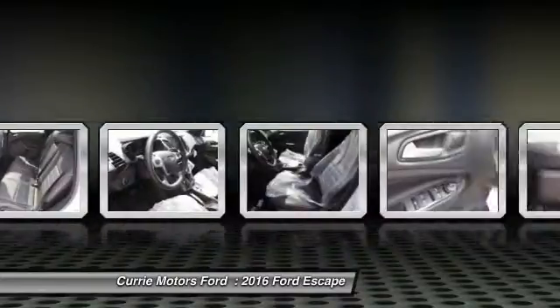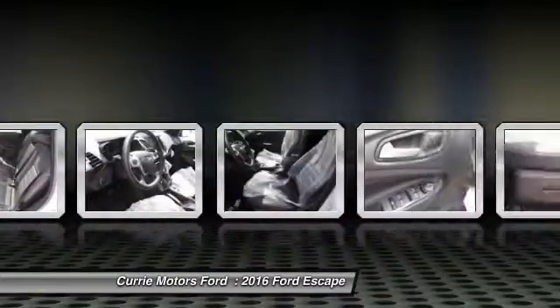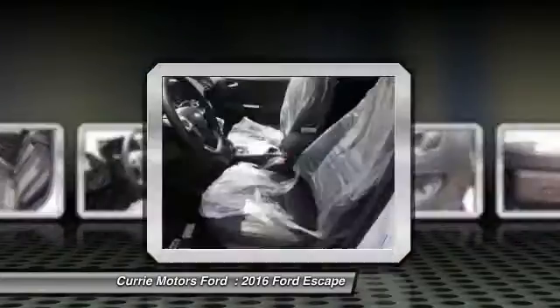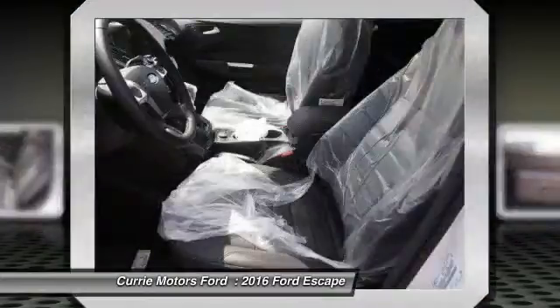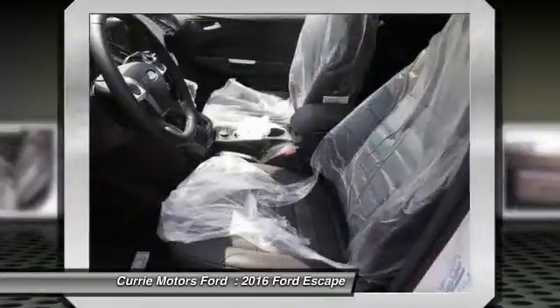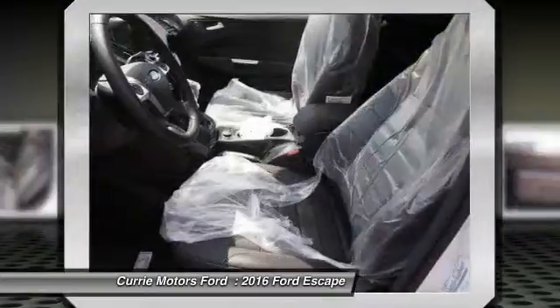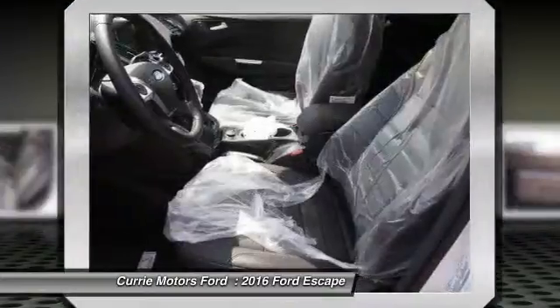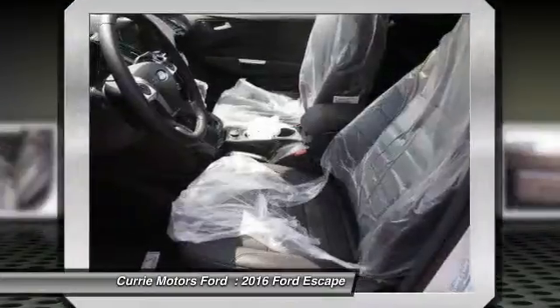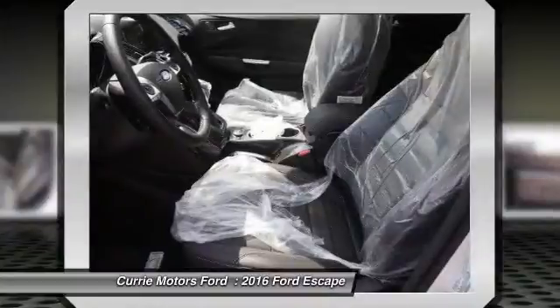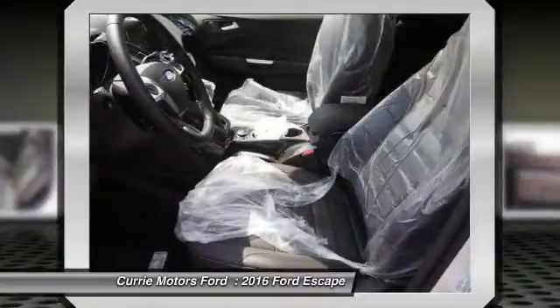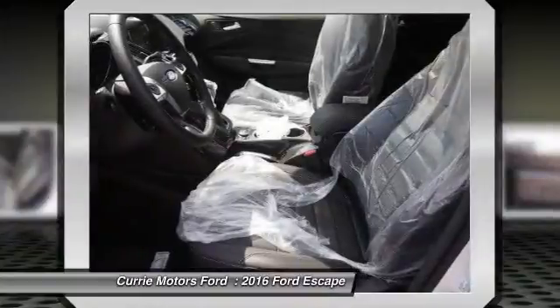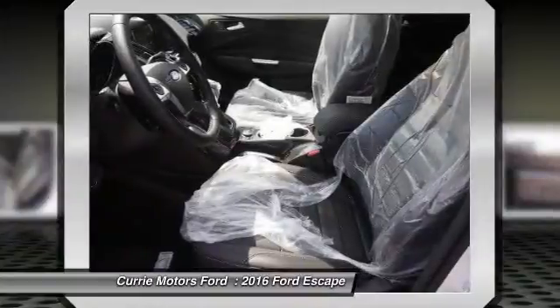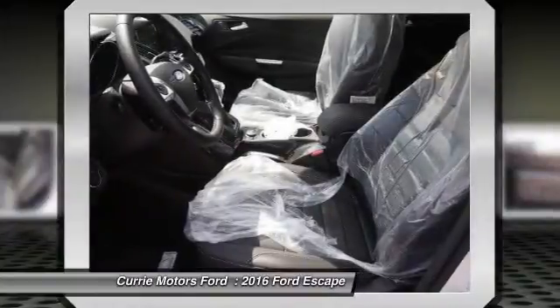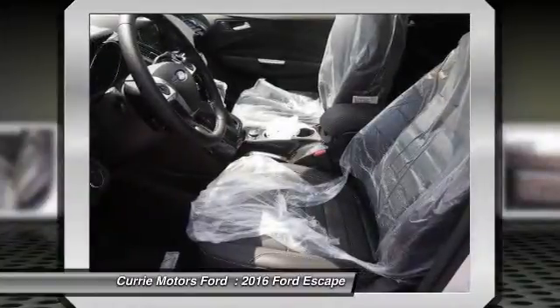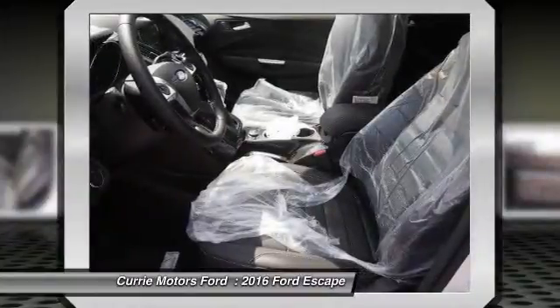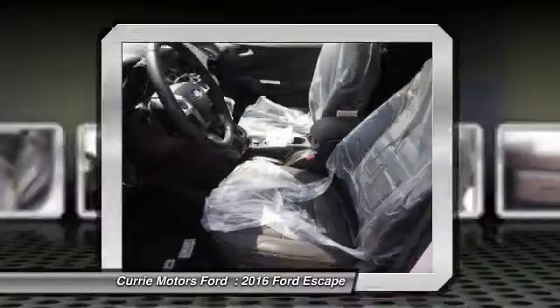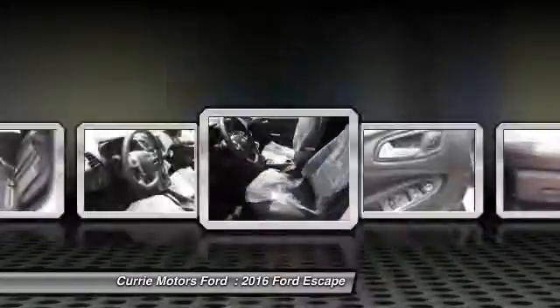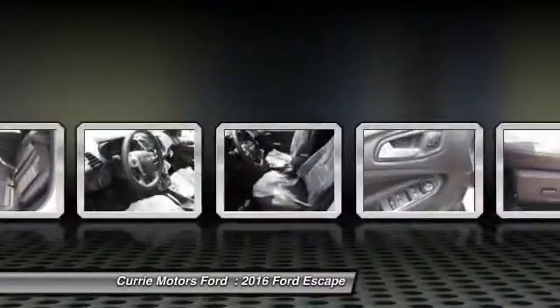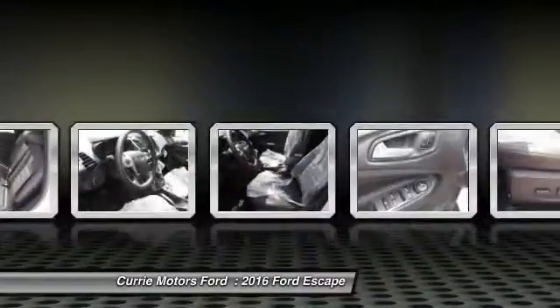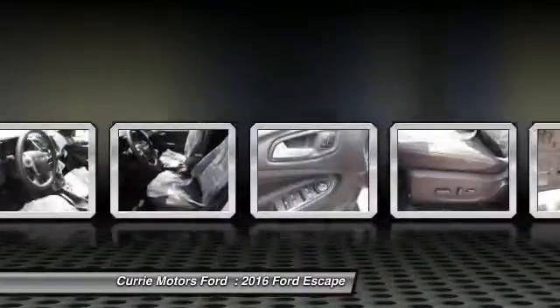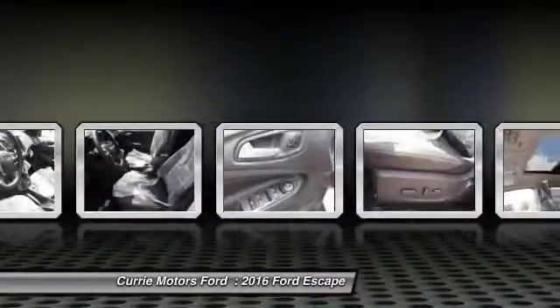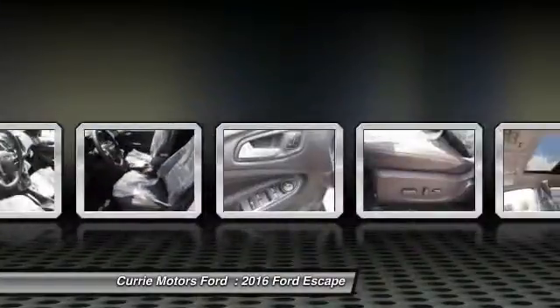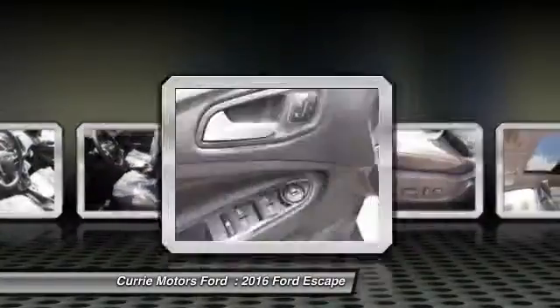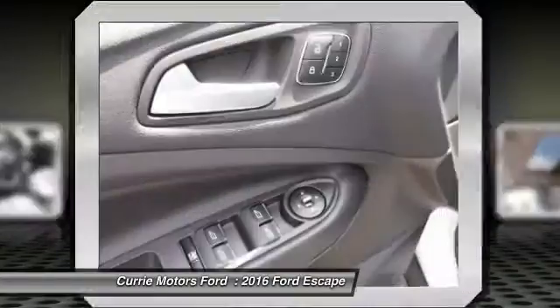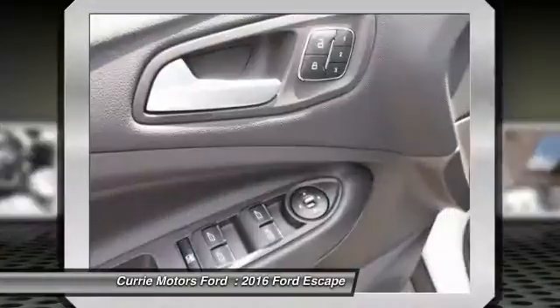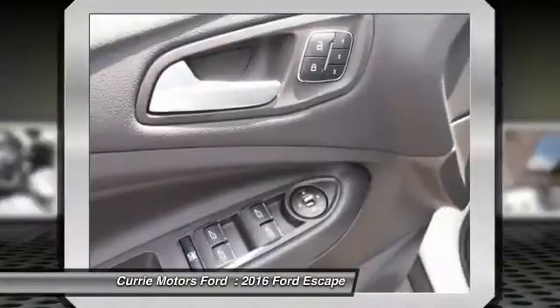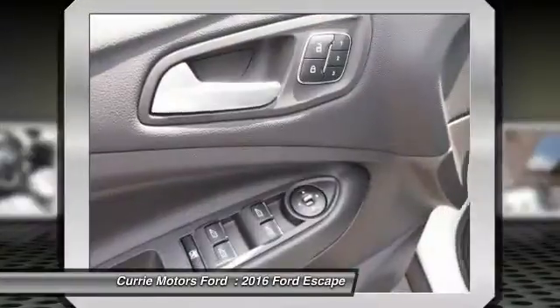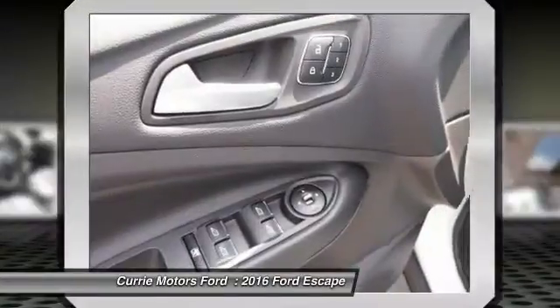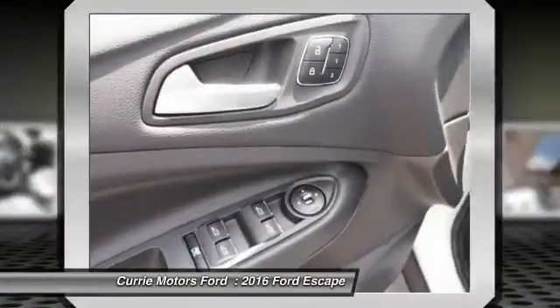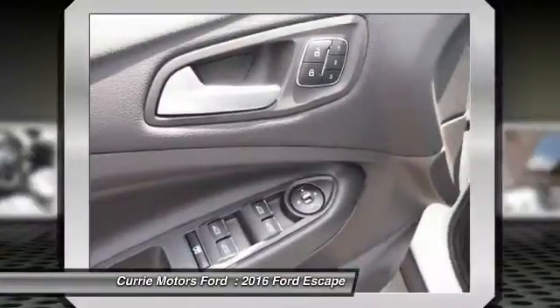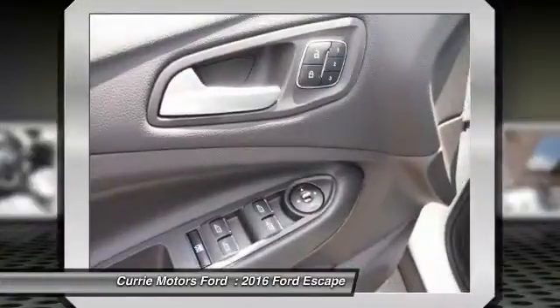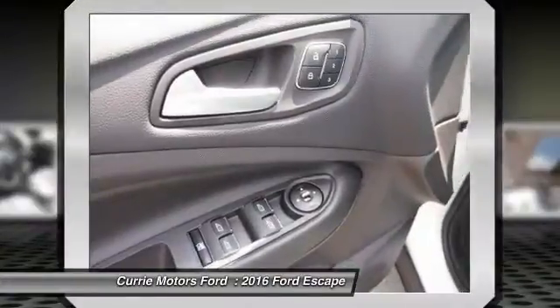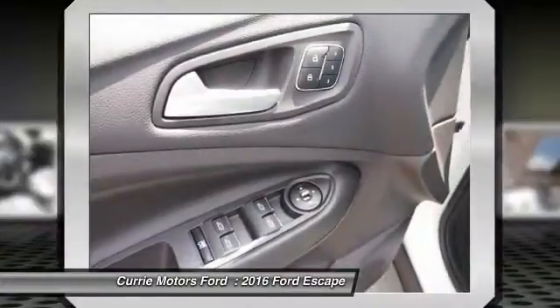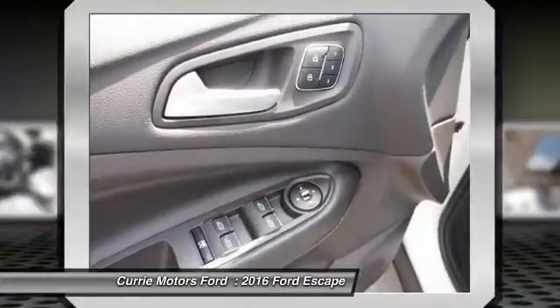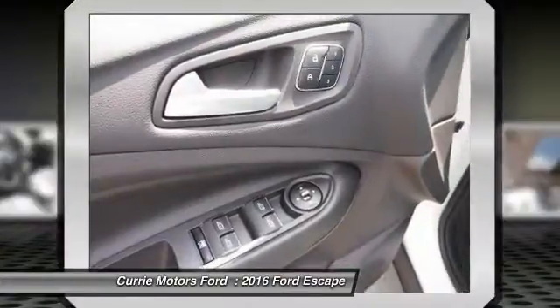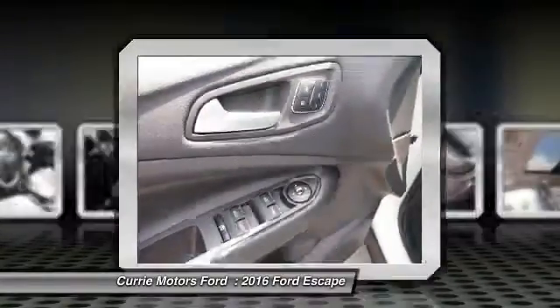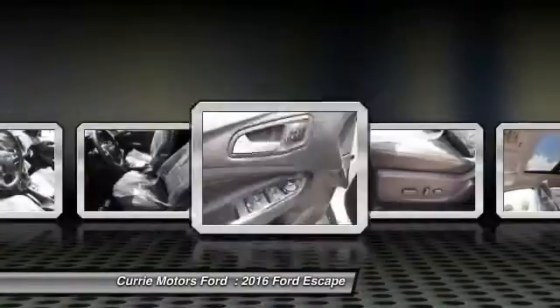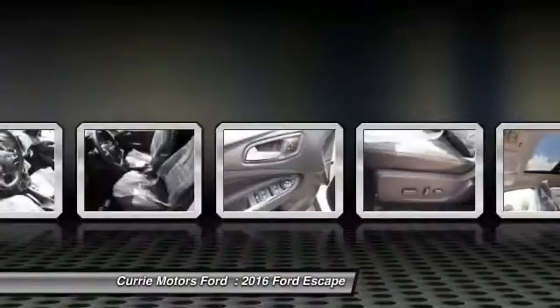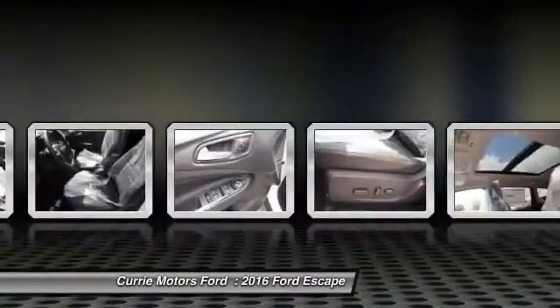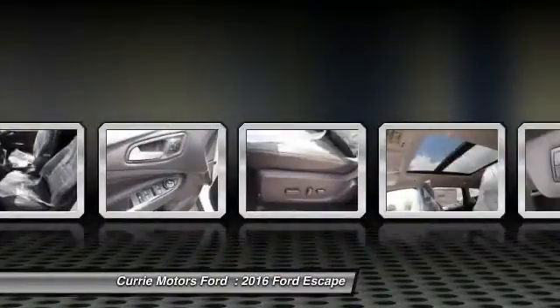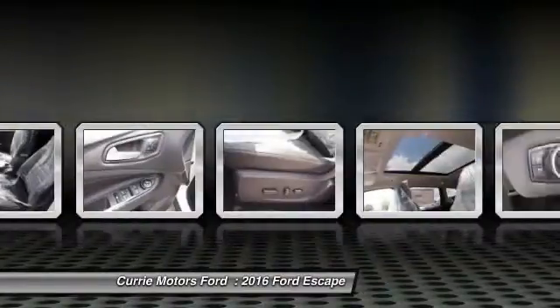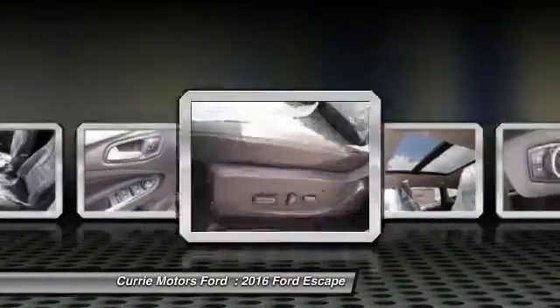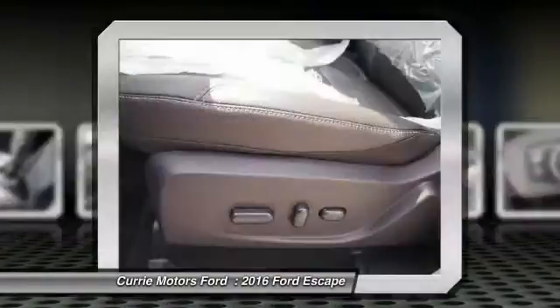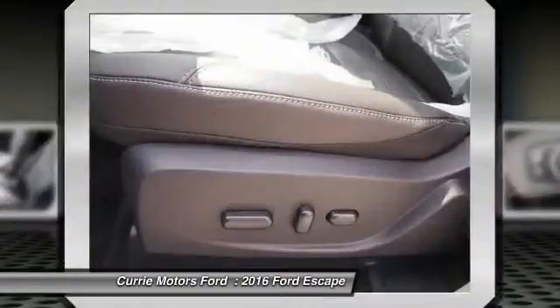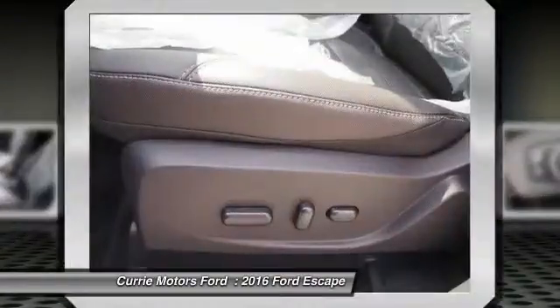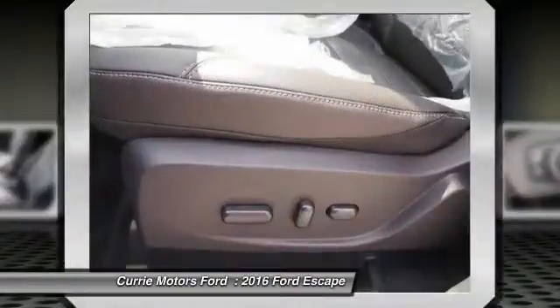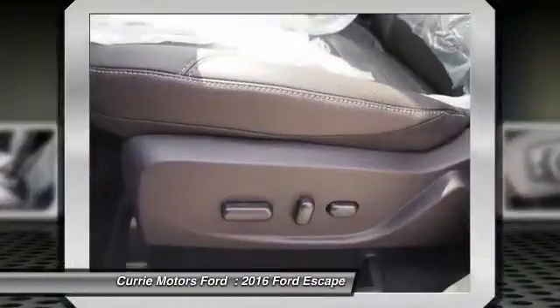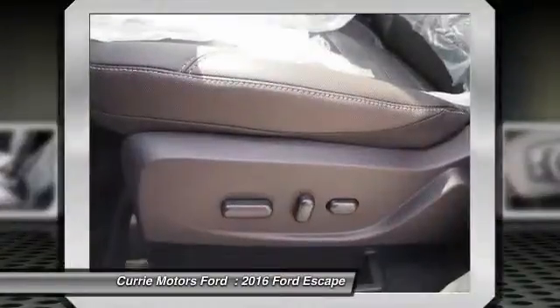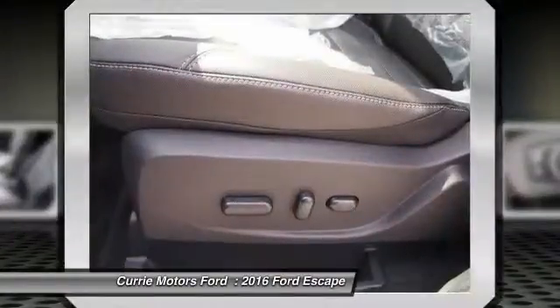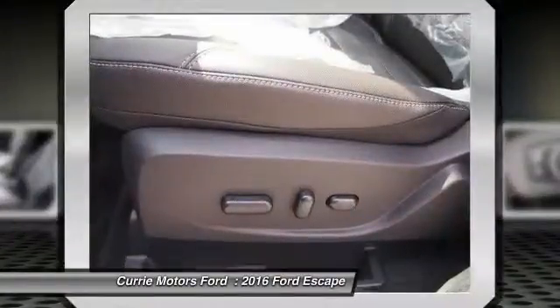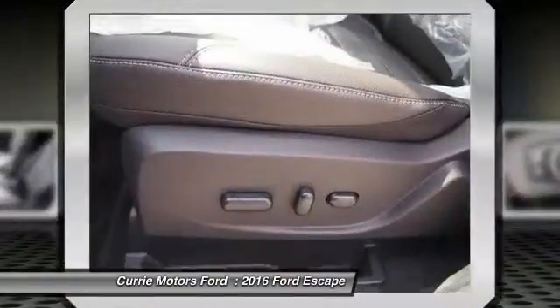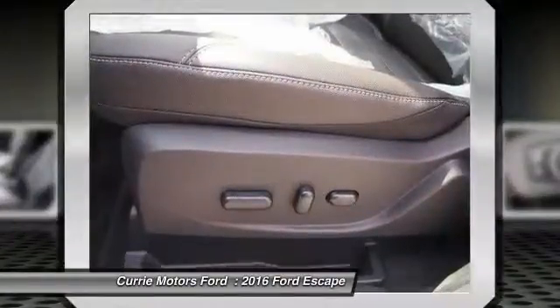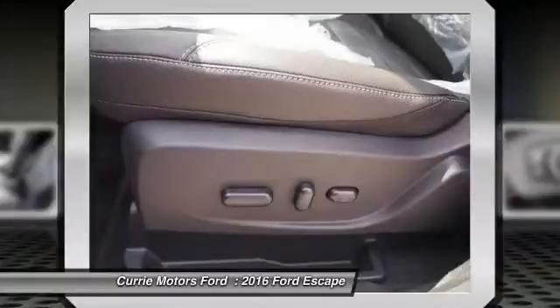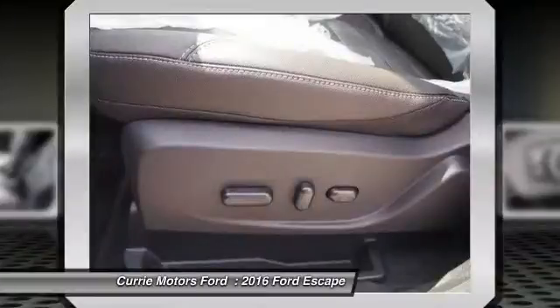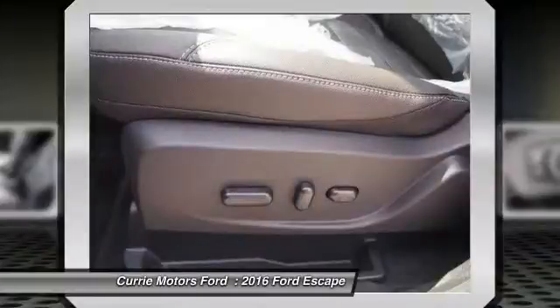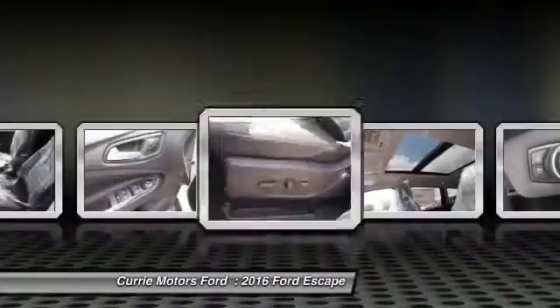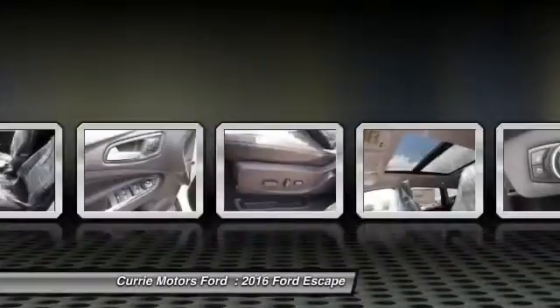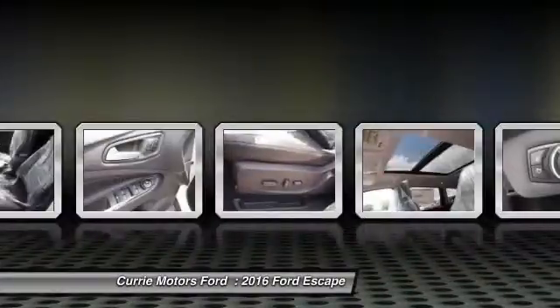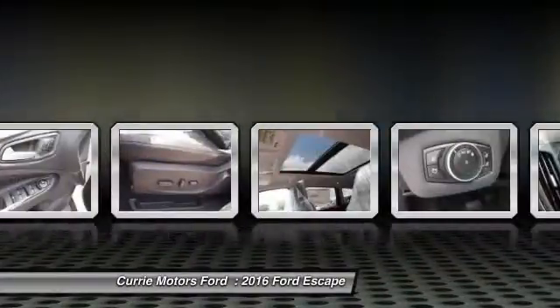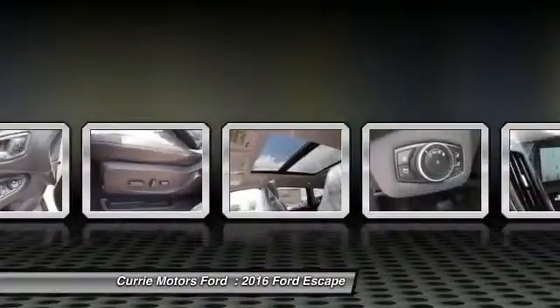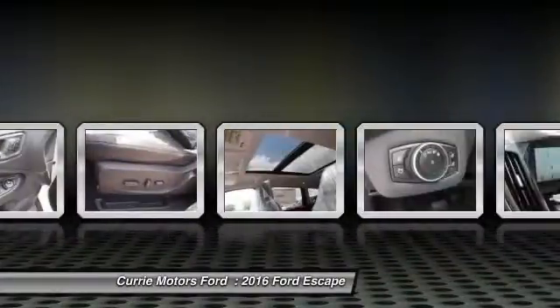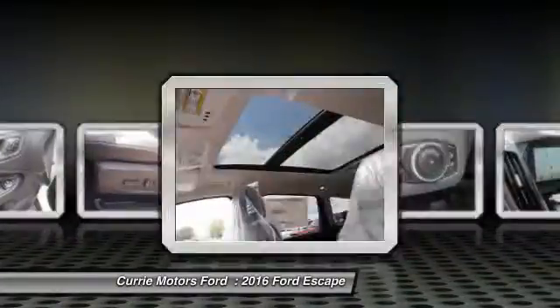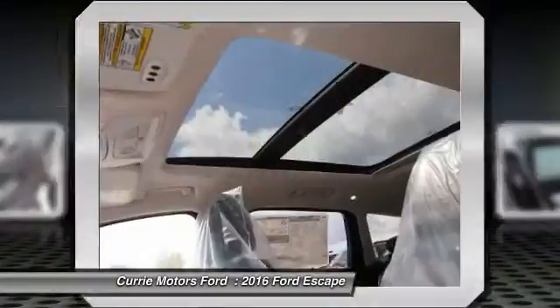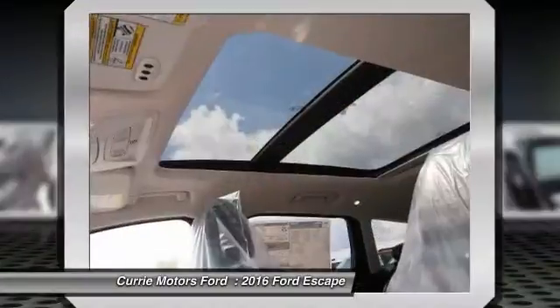Power liftgate, leather-wrapped steering wheel, Bluetooth. This beauty will even make your house keys jealous. Drive it today.